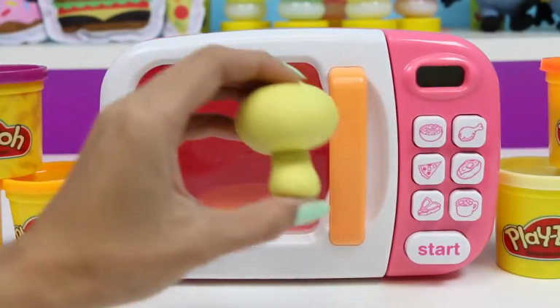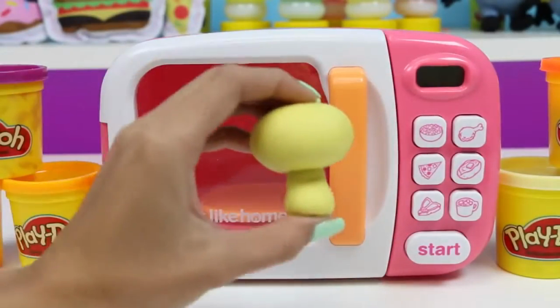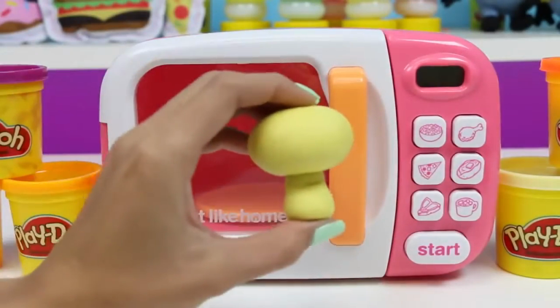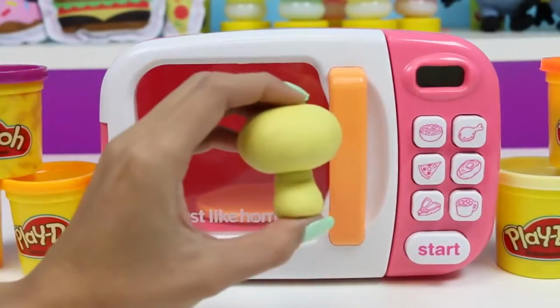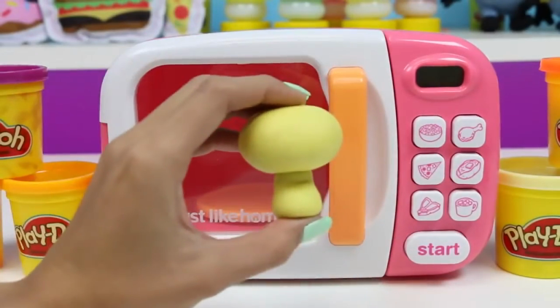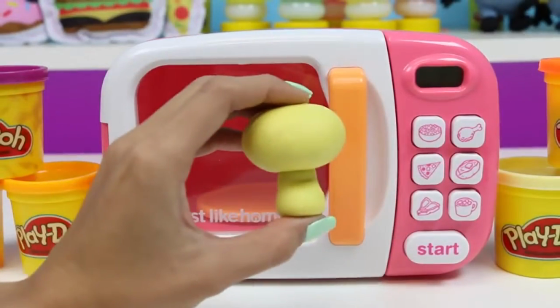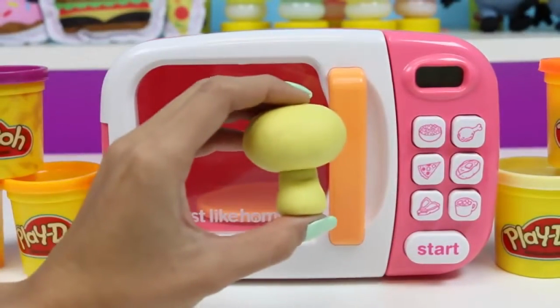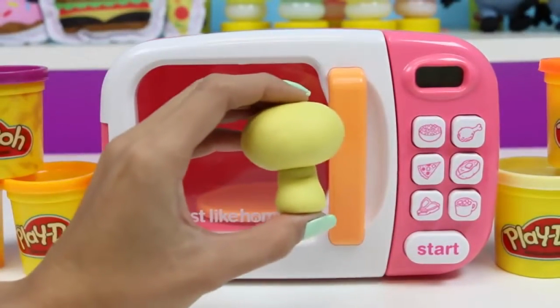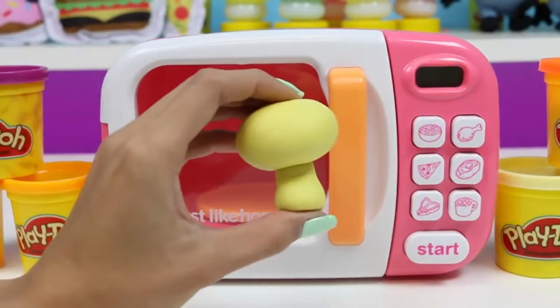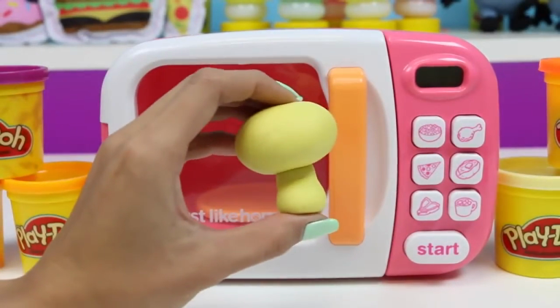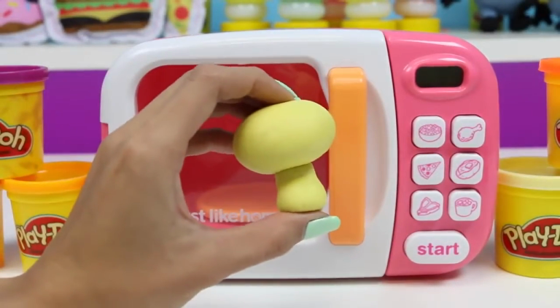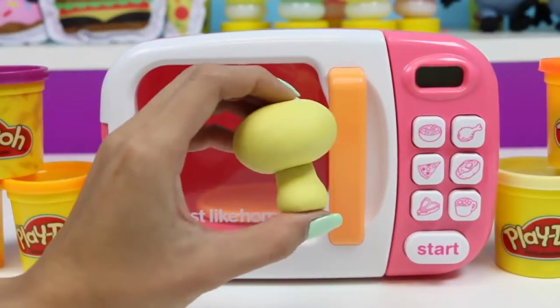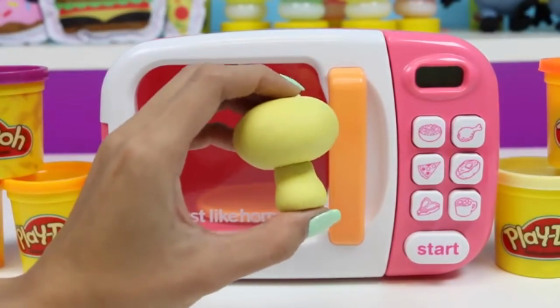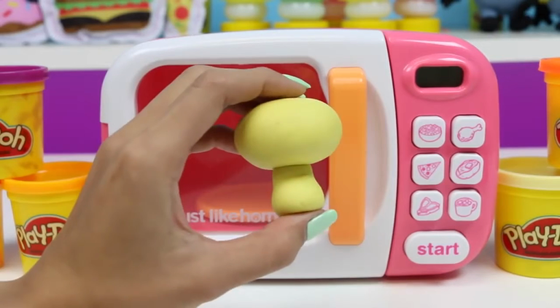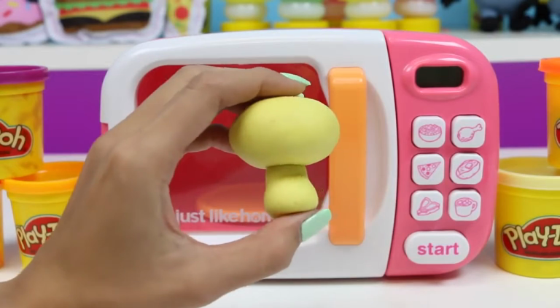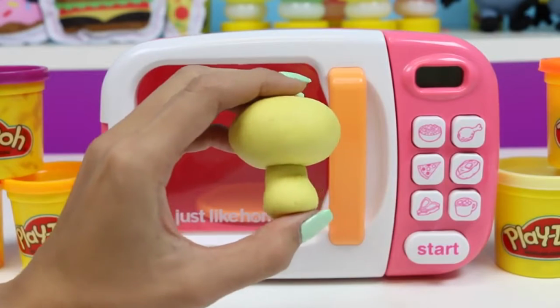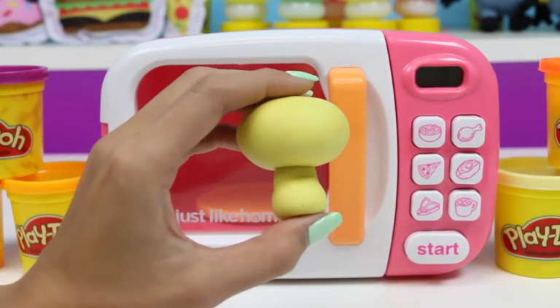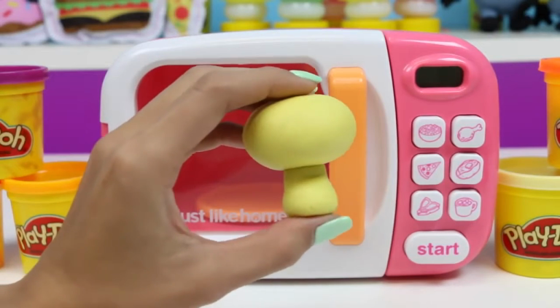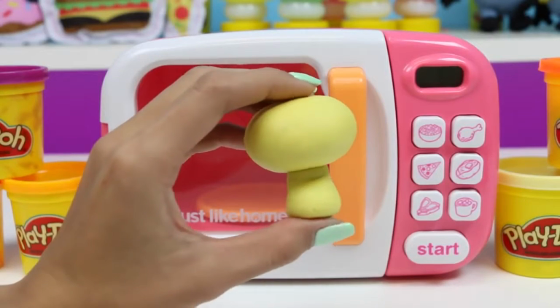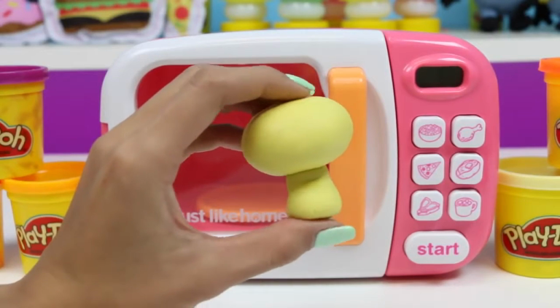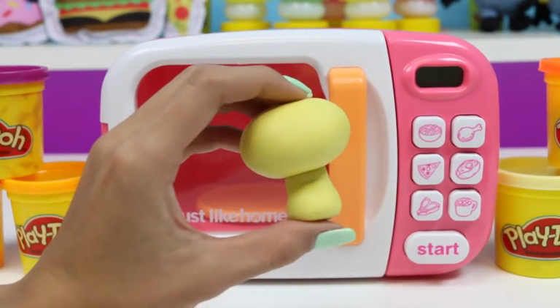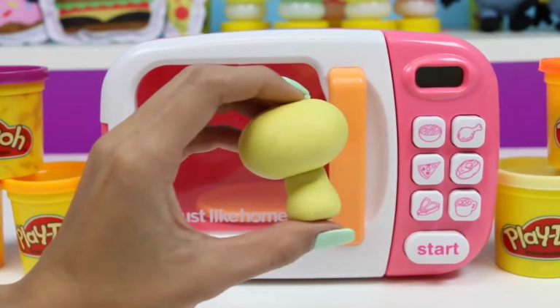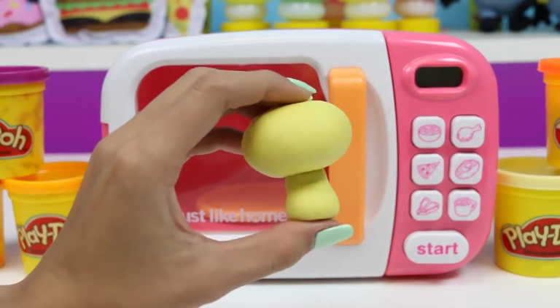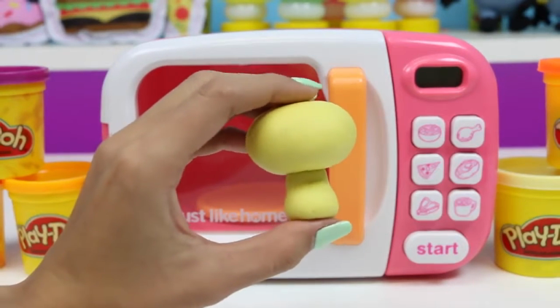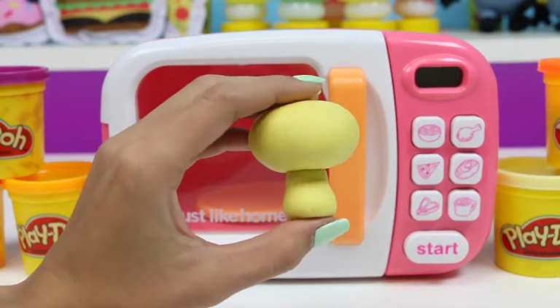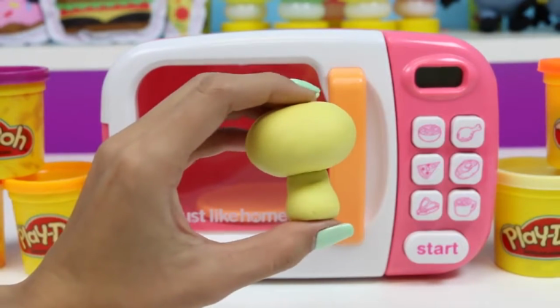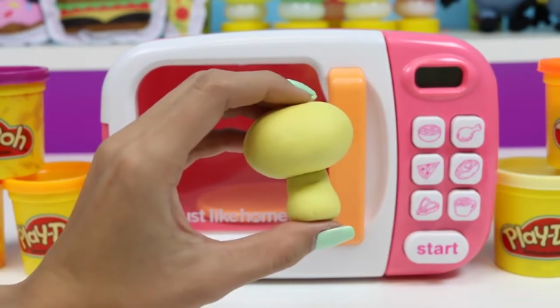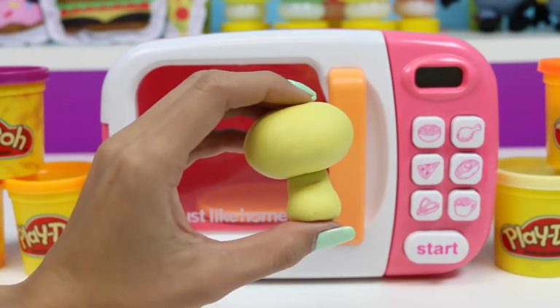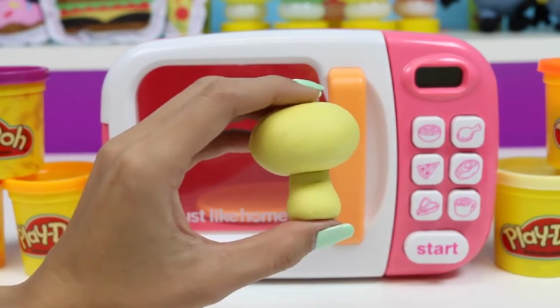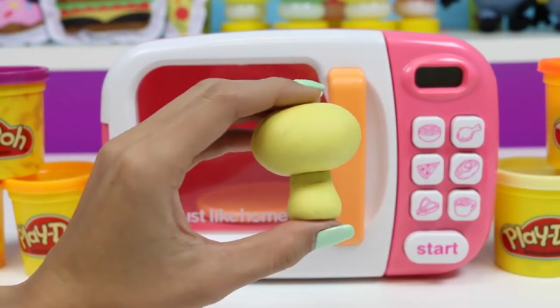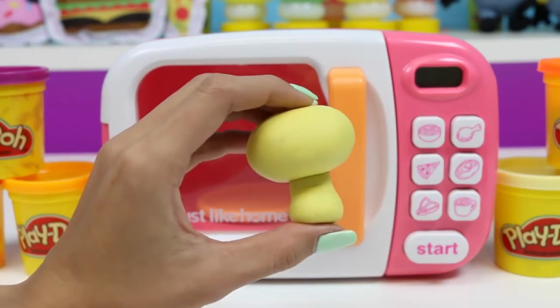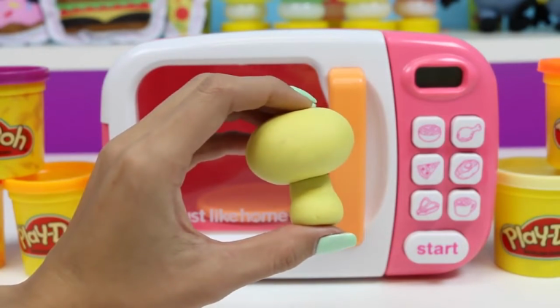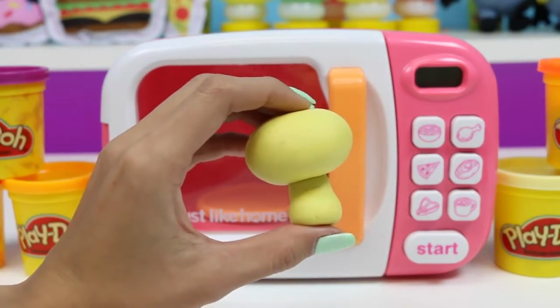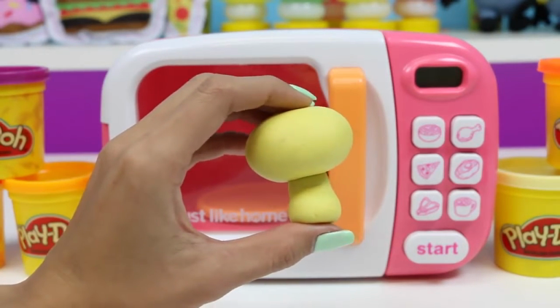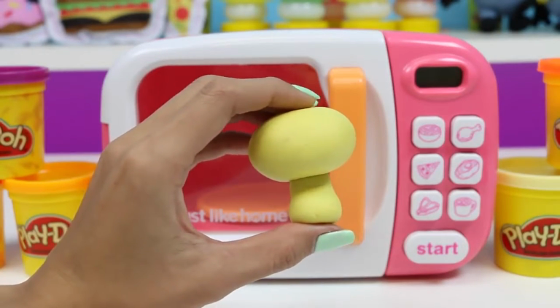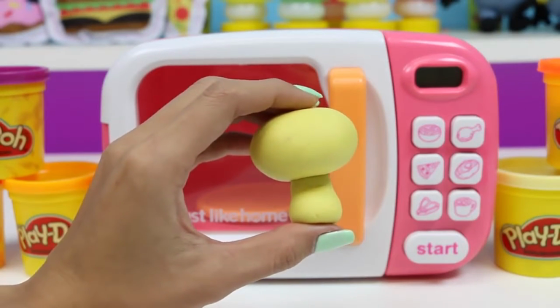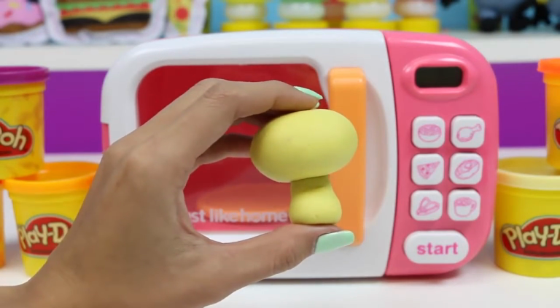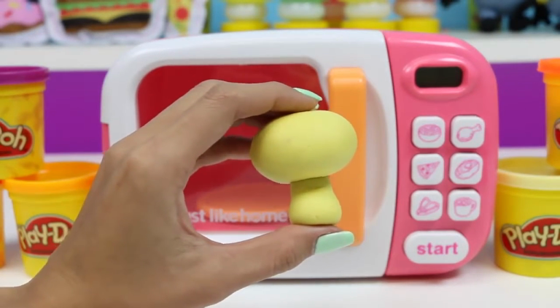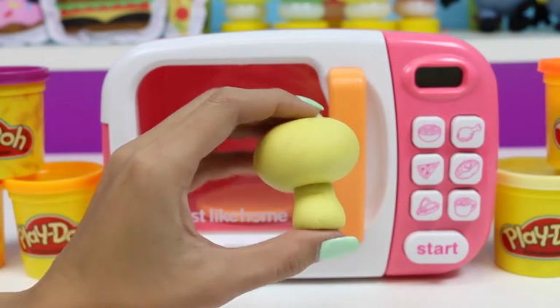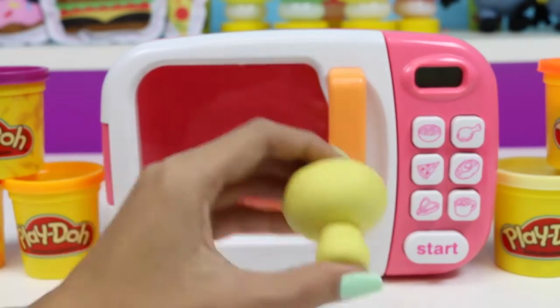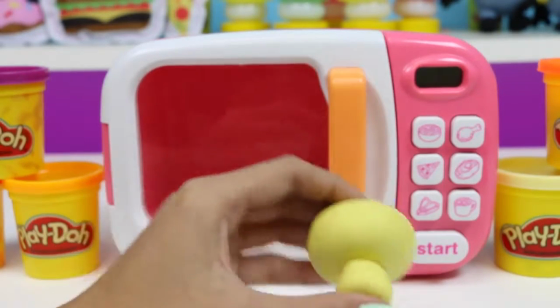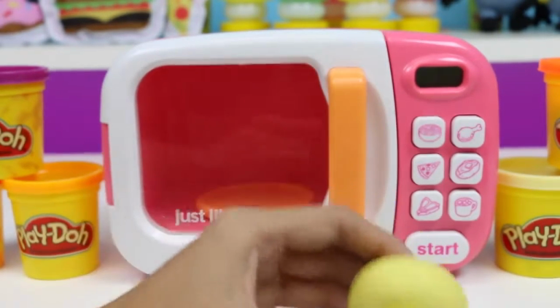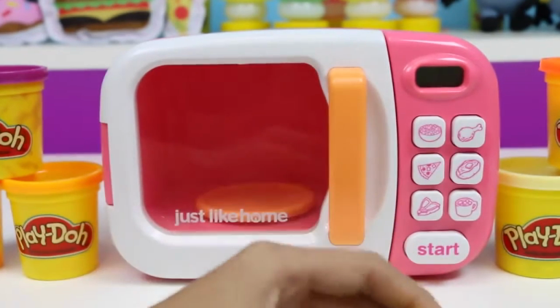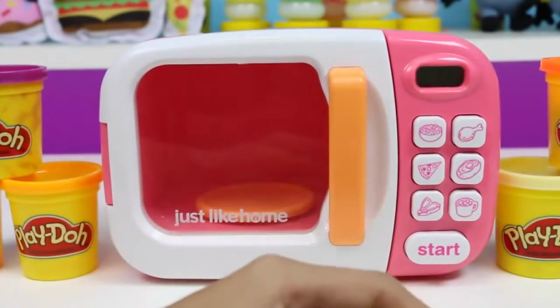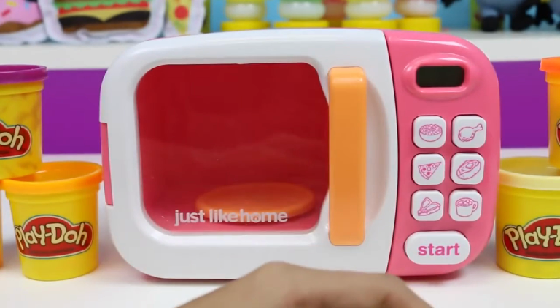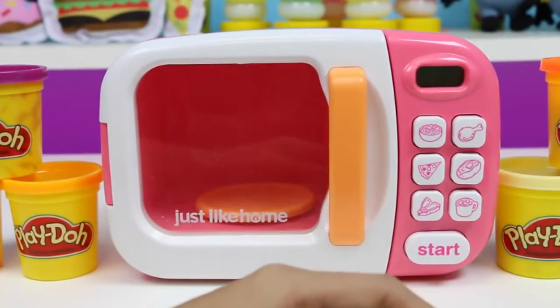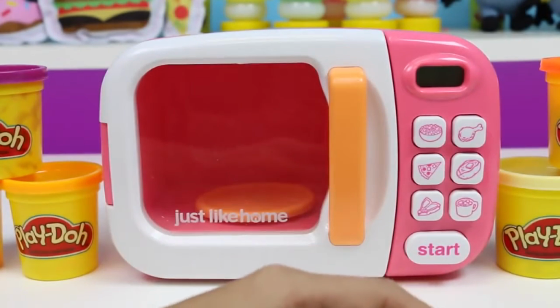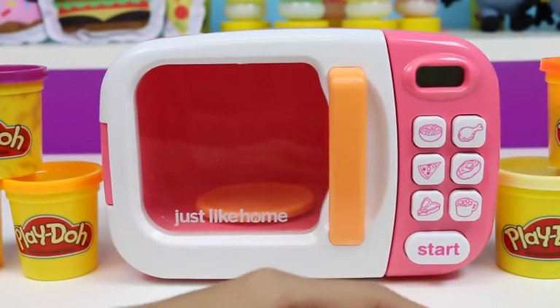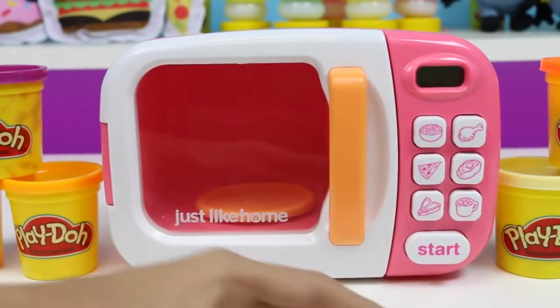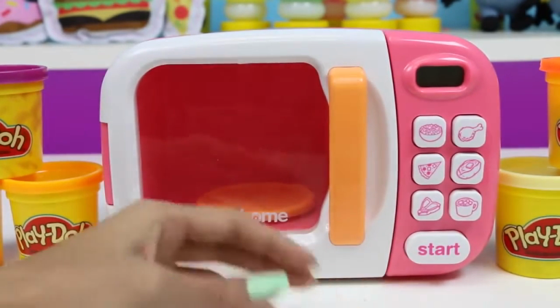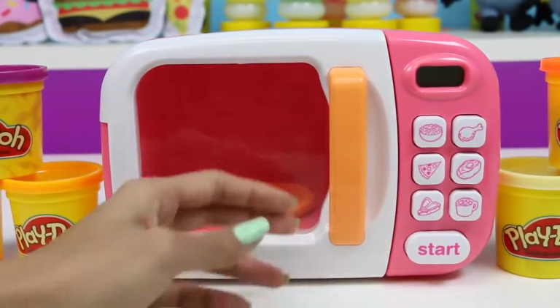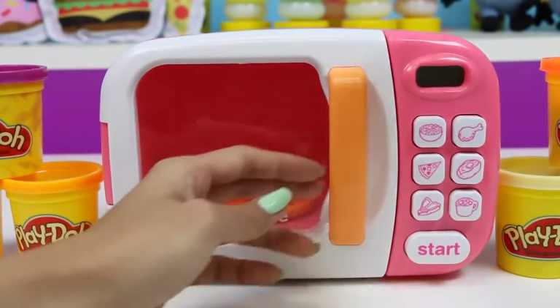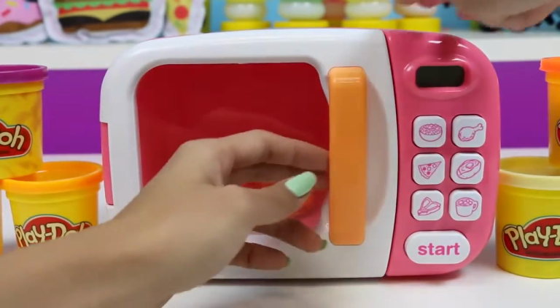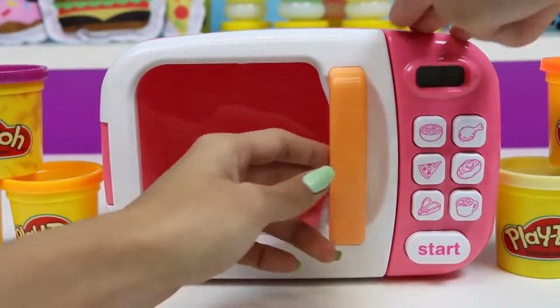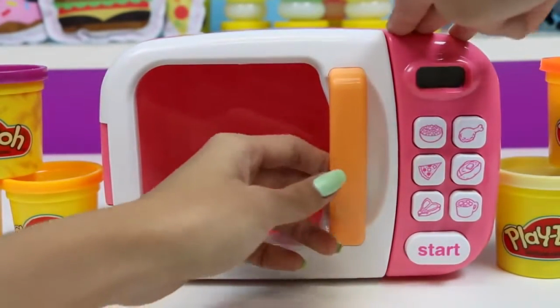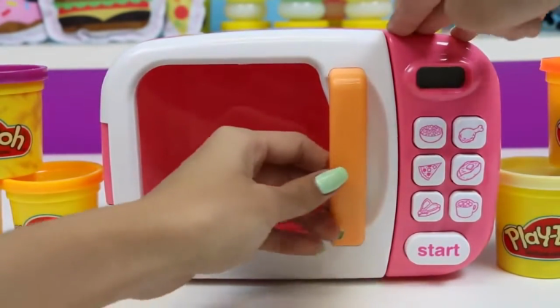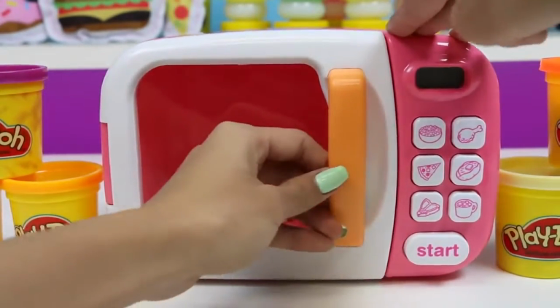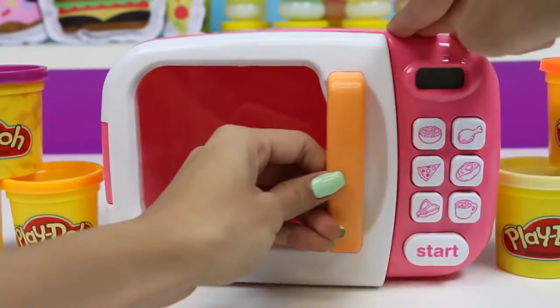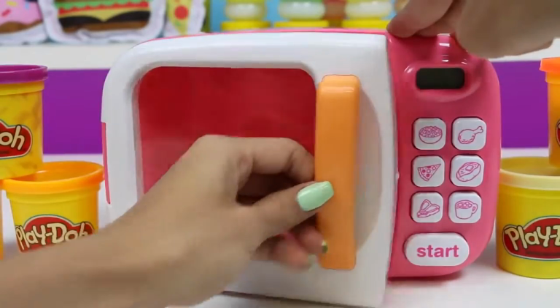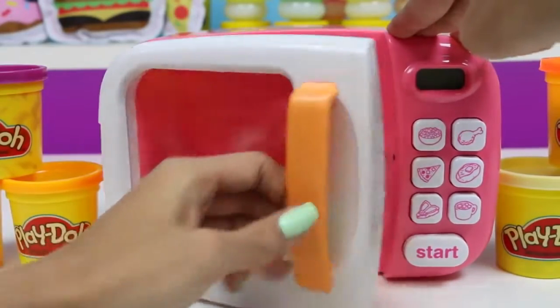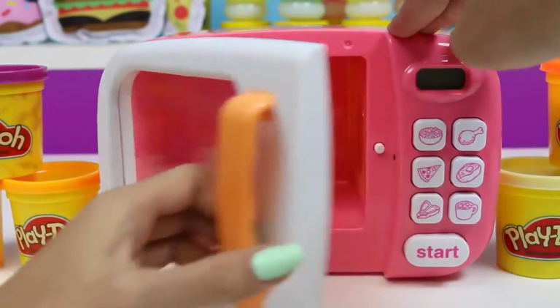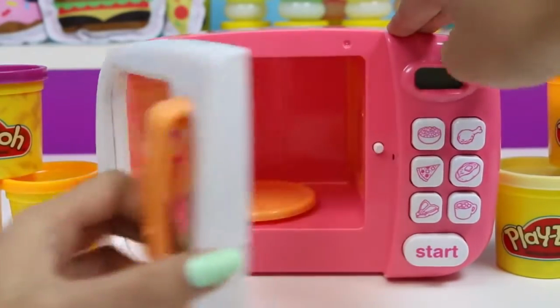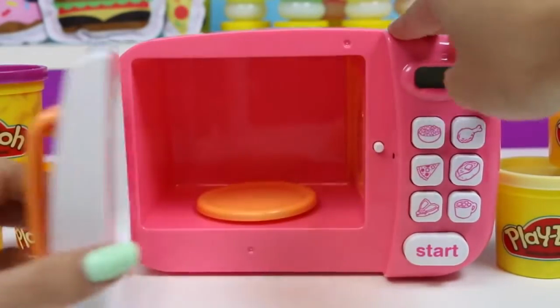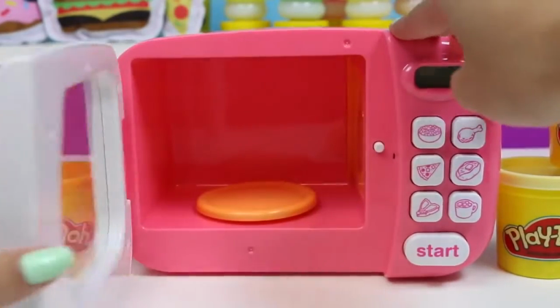Now I'll put in this cream color Play-Doh. Does it look familiar? What do you guys think it is? Well let's put it in the magic microwave and find out!